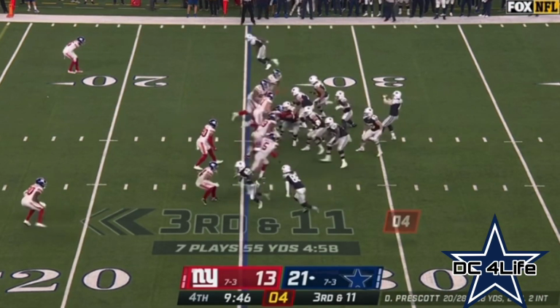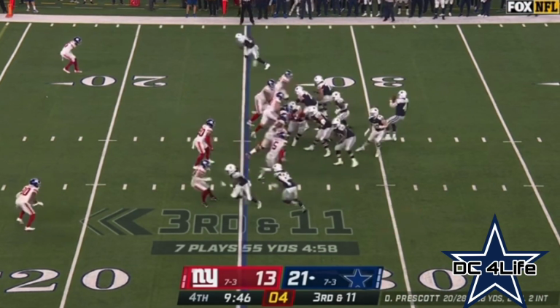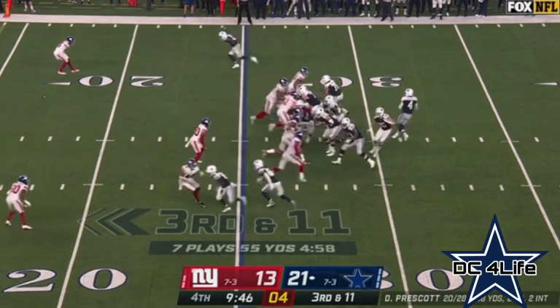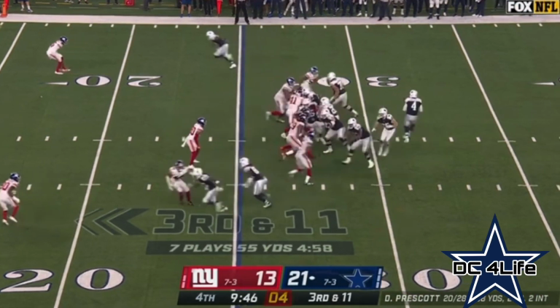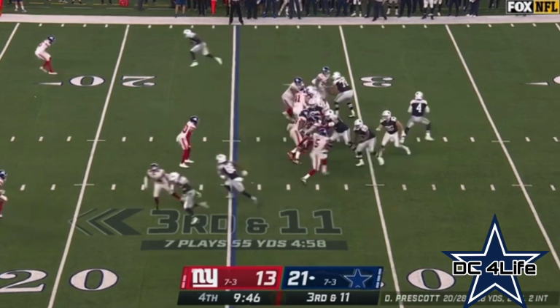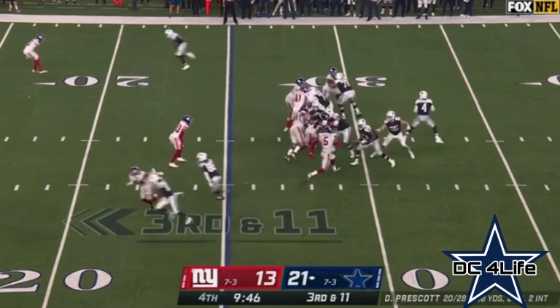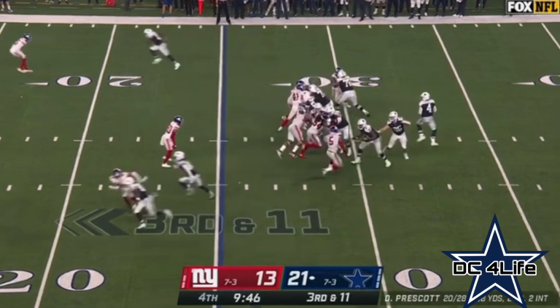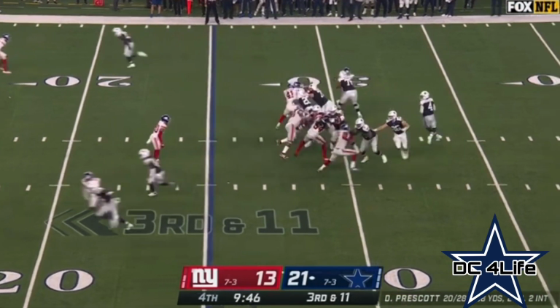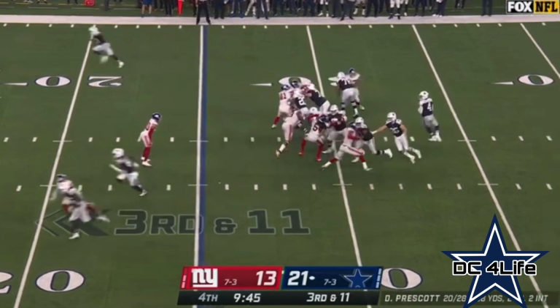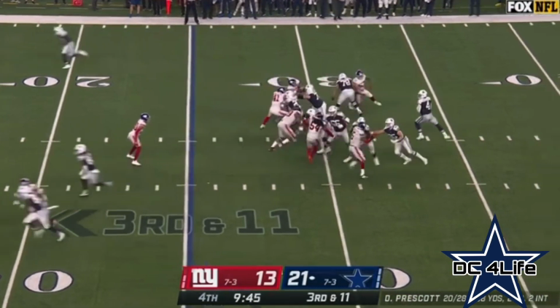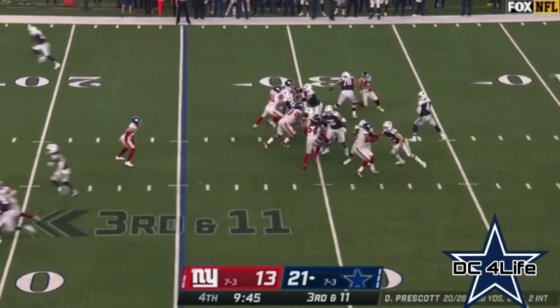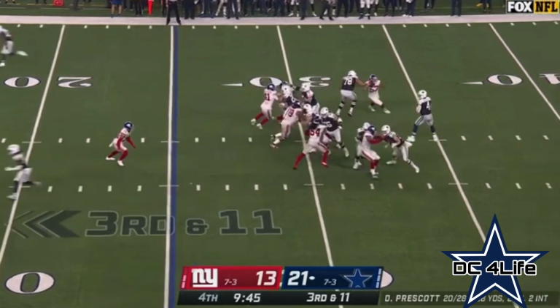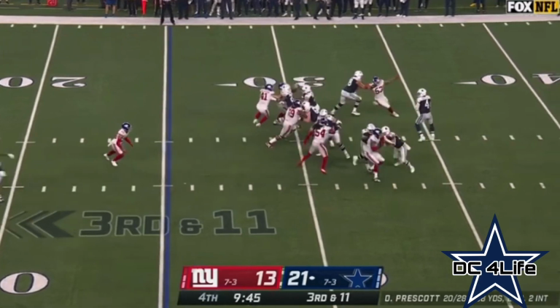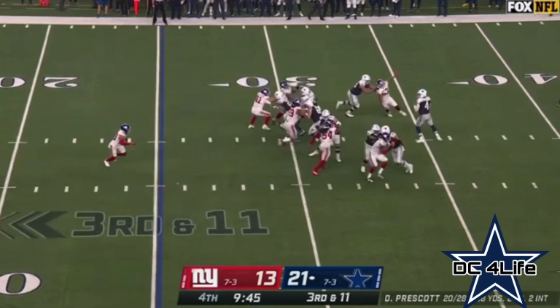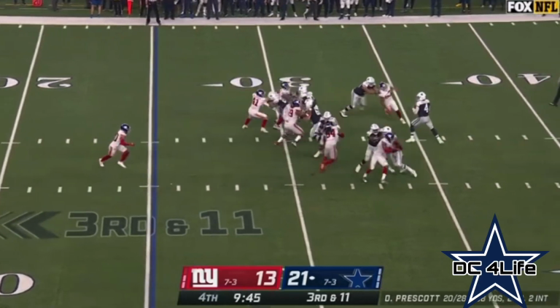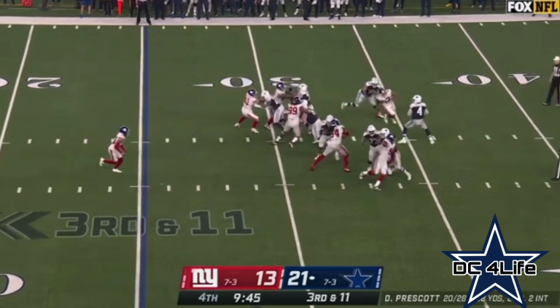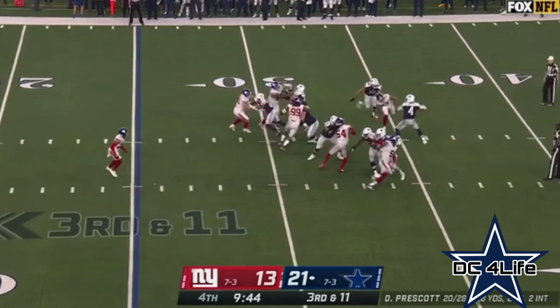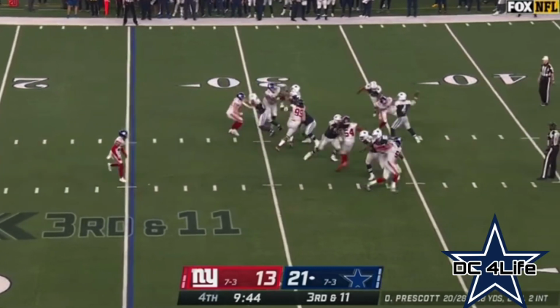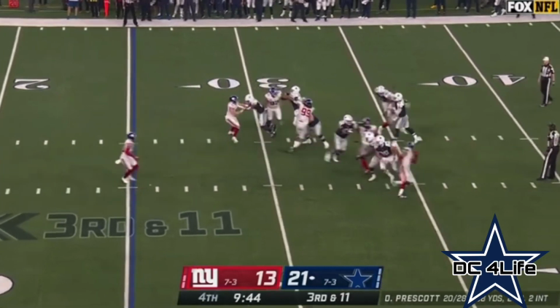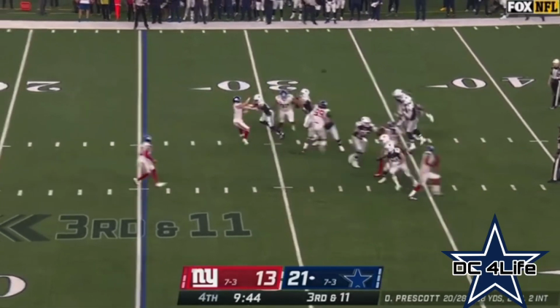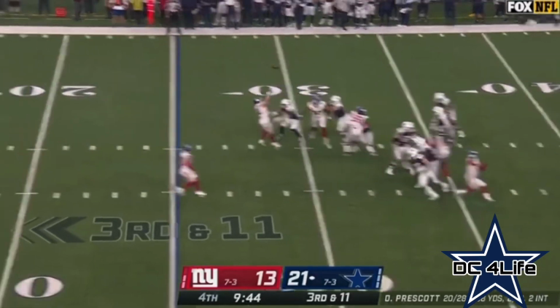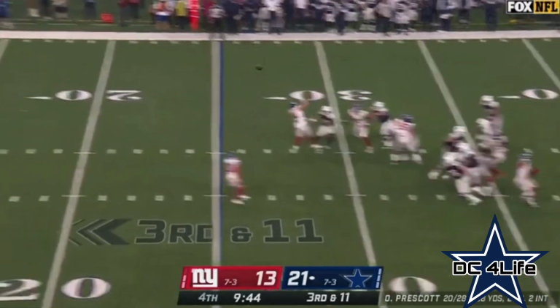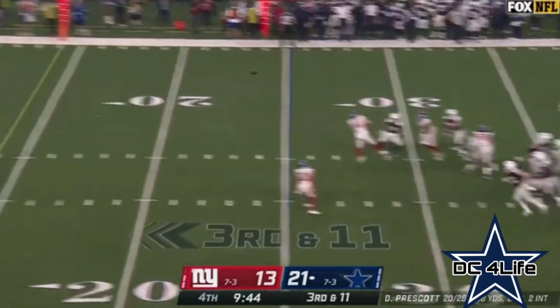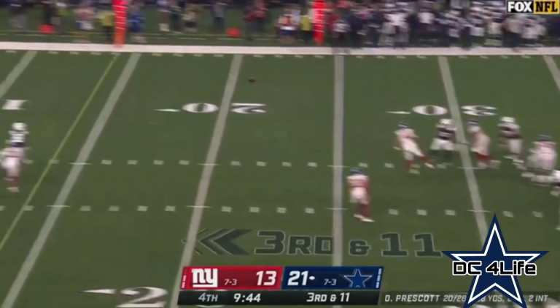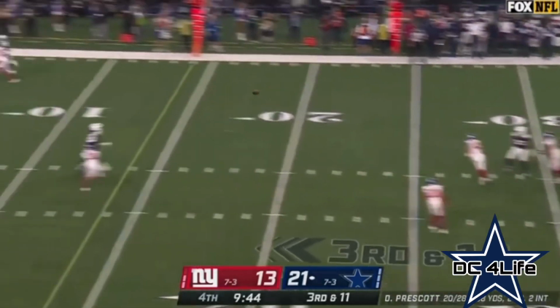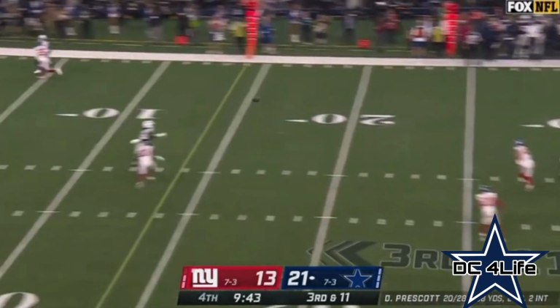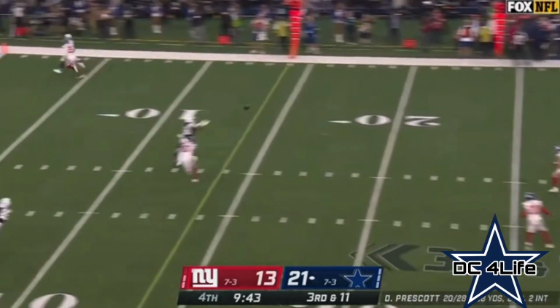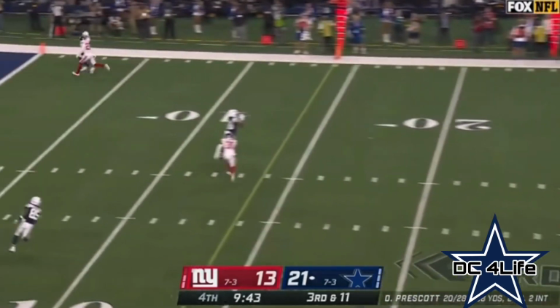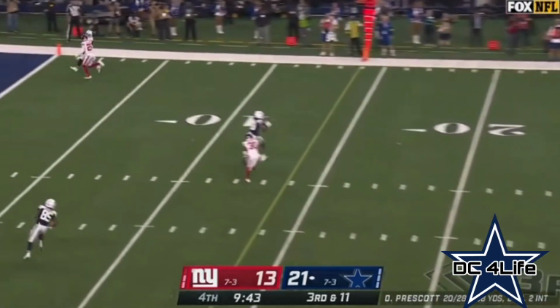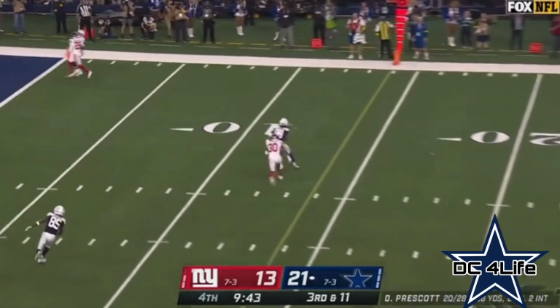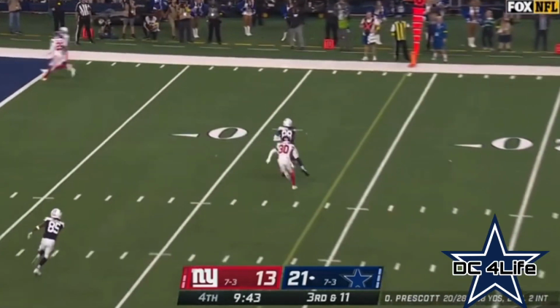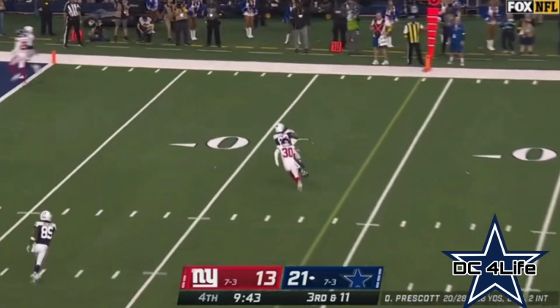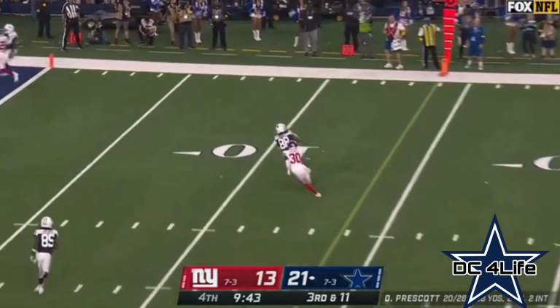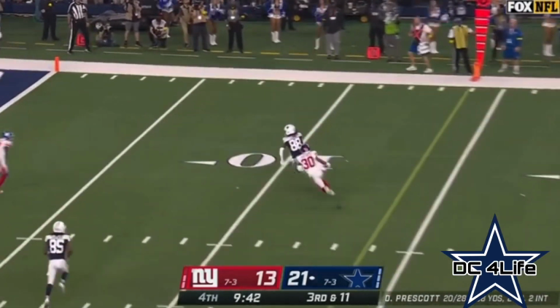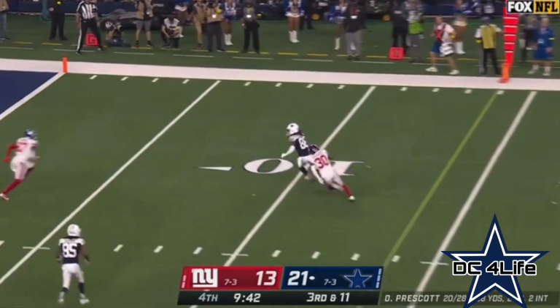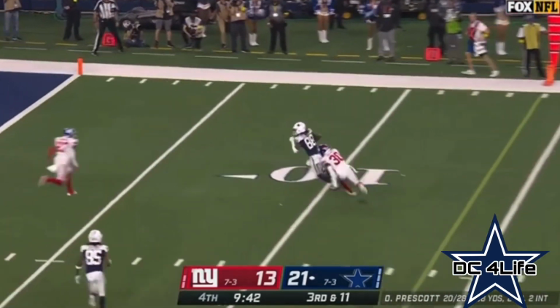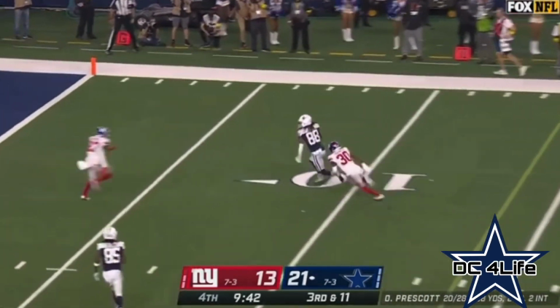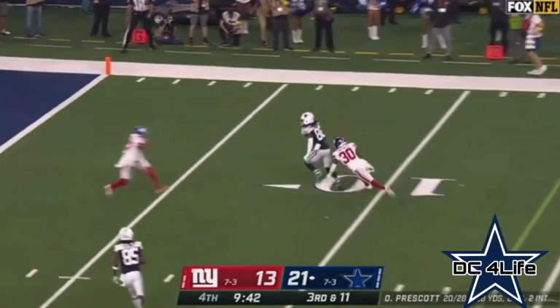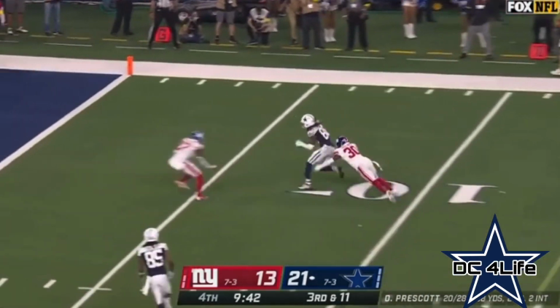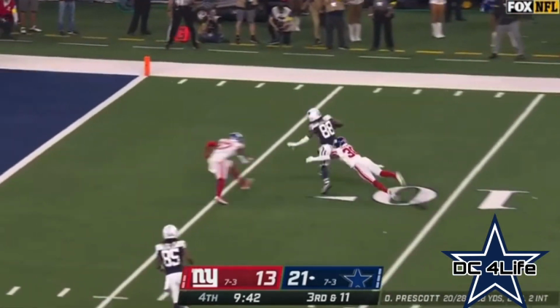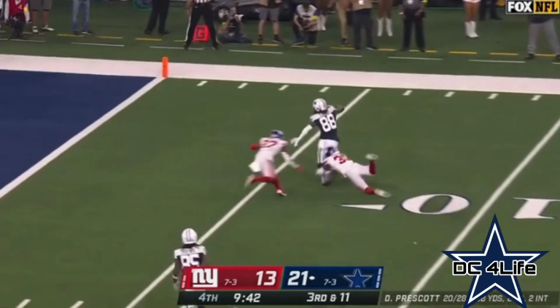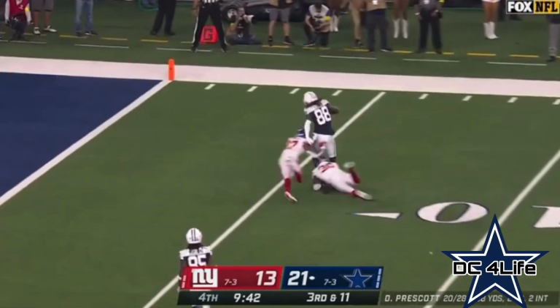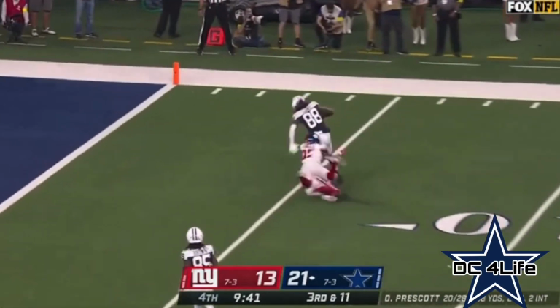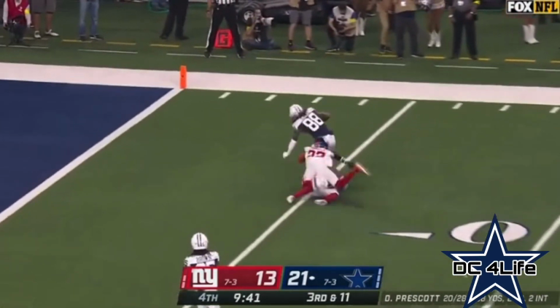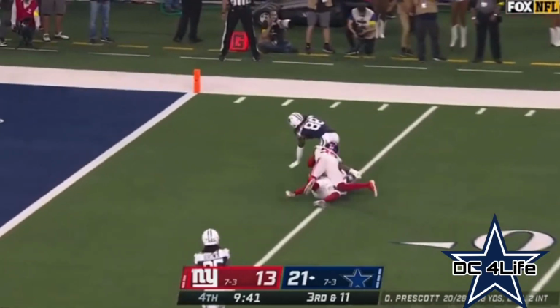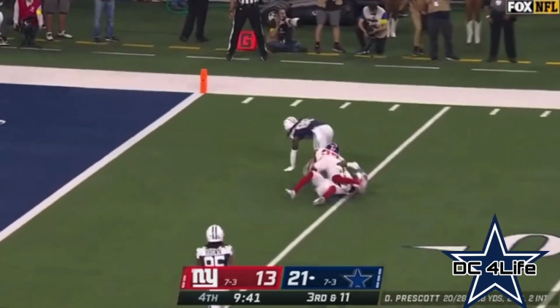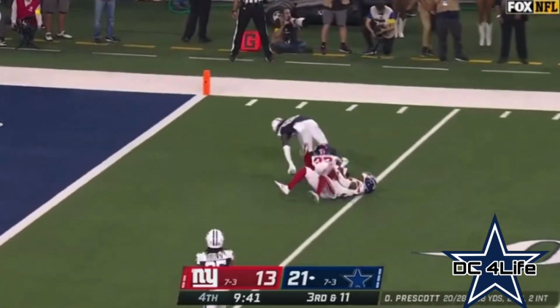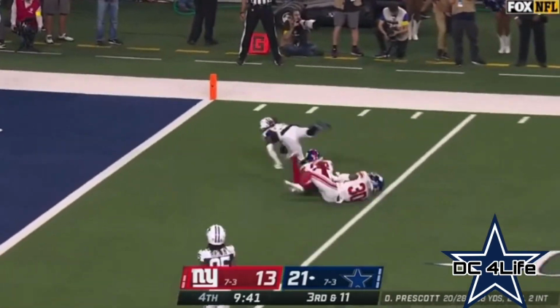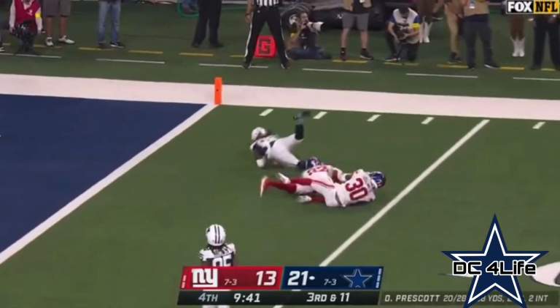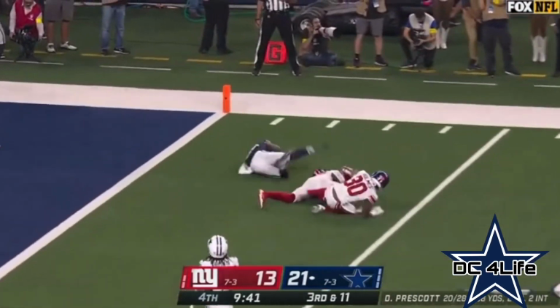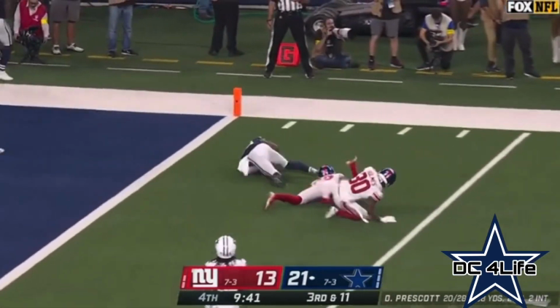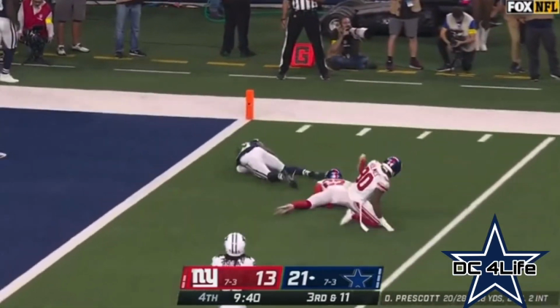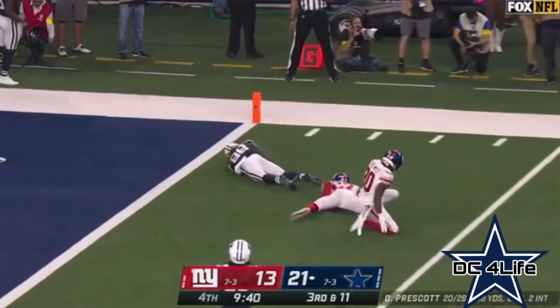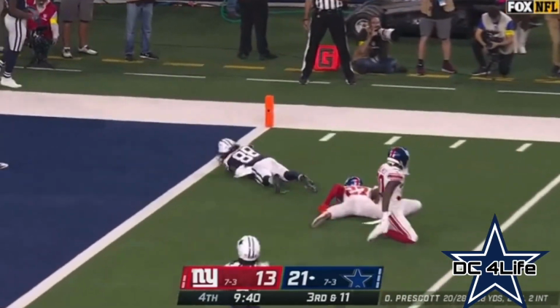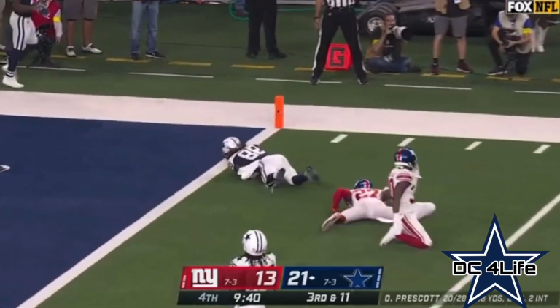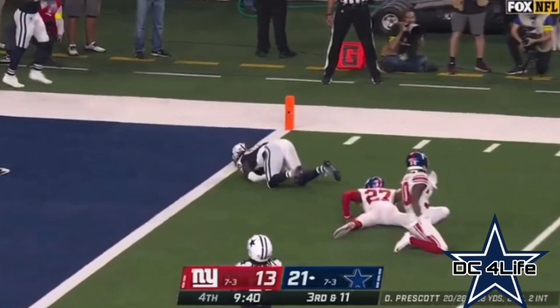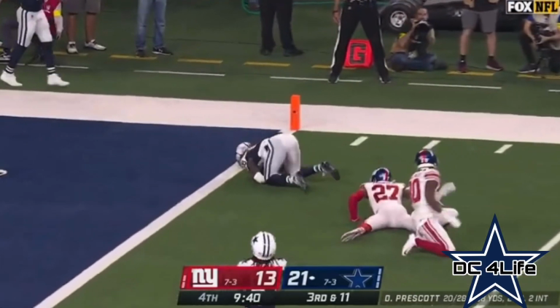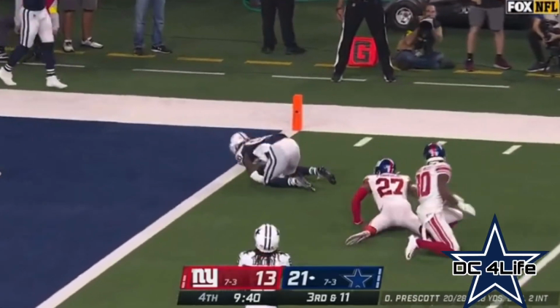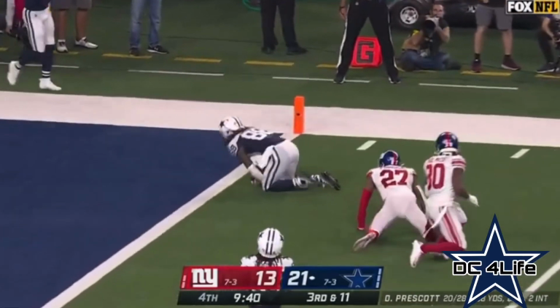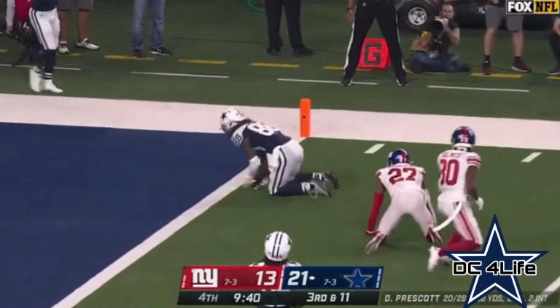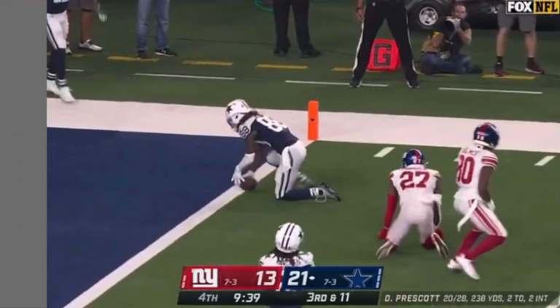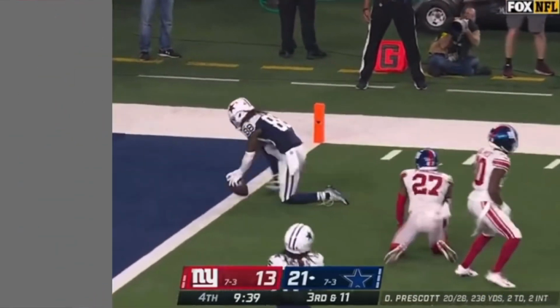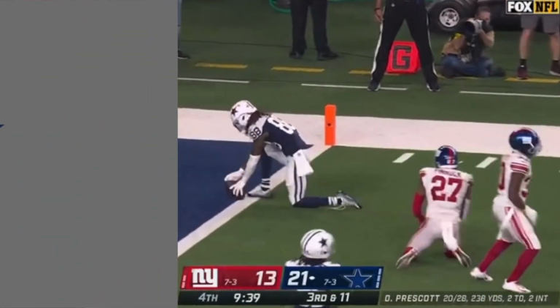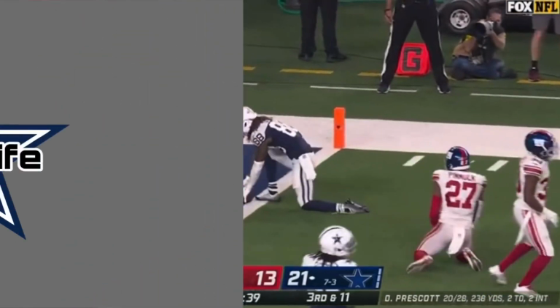Giants come with the blitz — third and long, Prescott in trouble, unloads it. It's caught — Lamb inside the 10, tackled down at the 2.